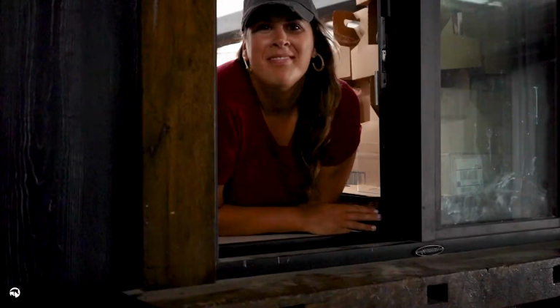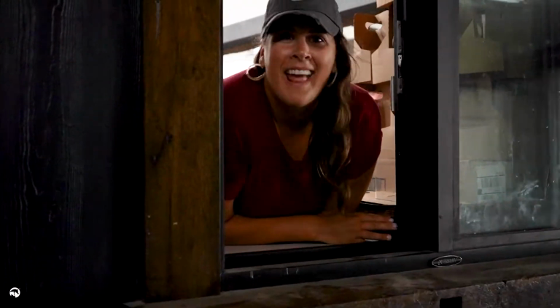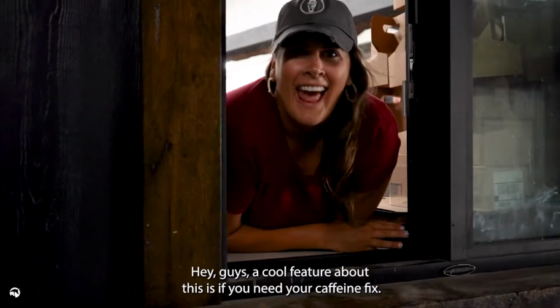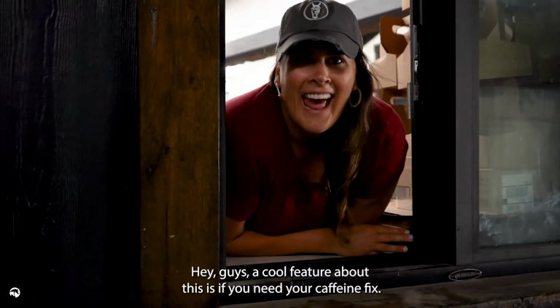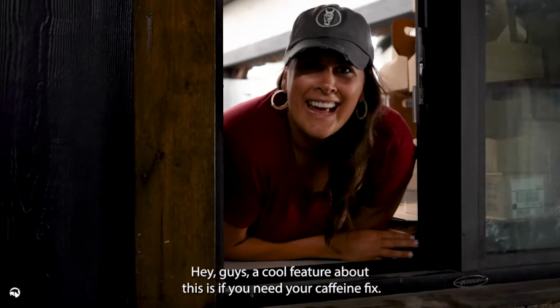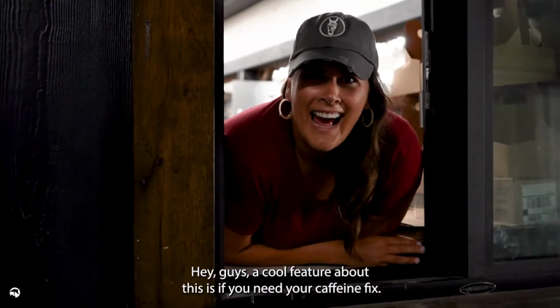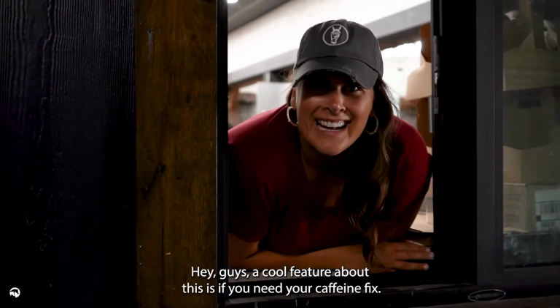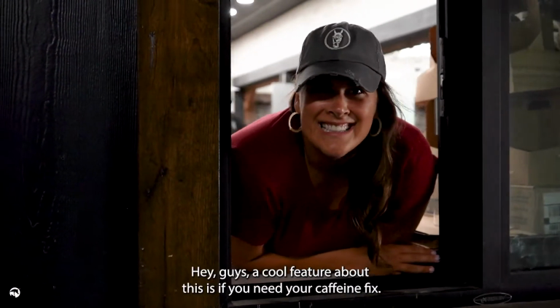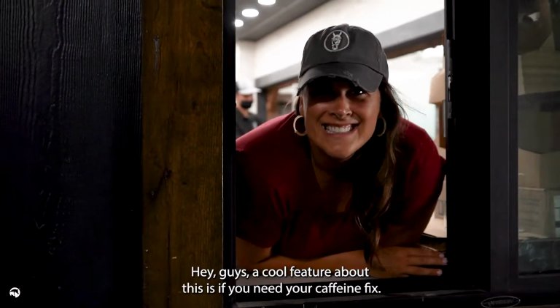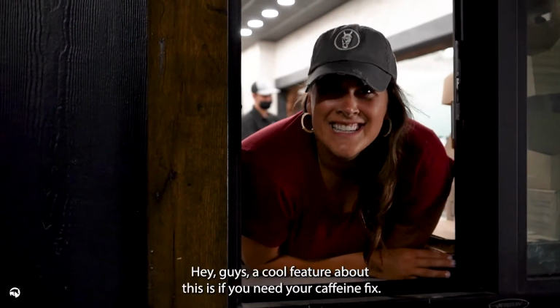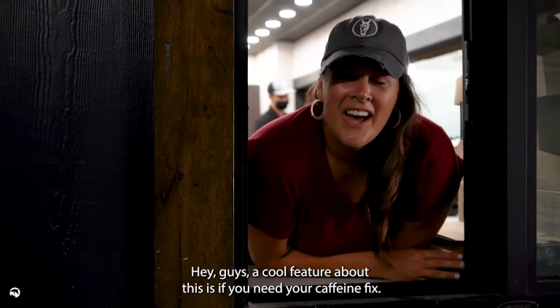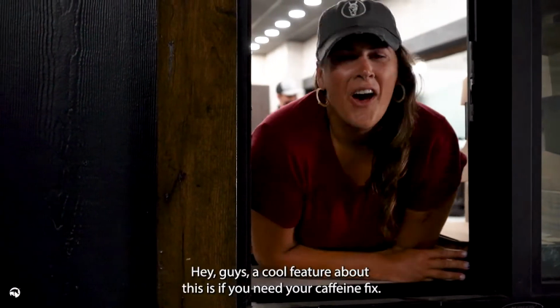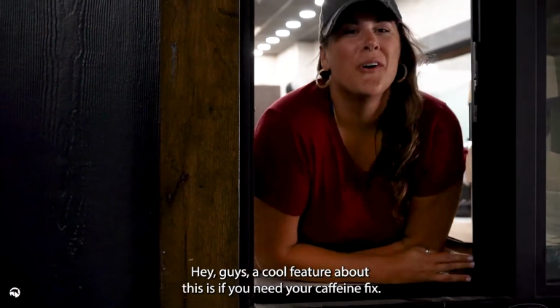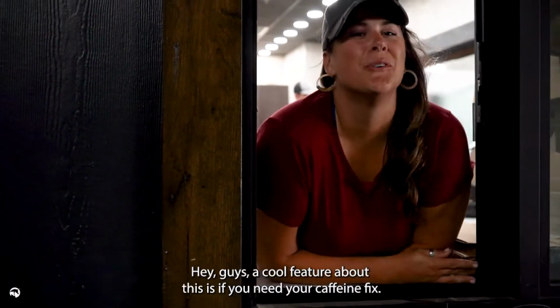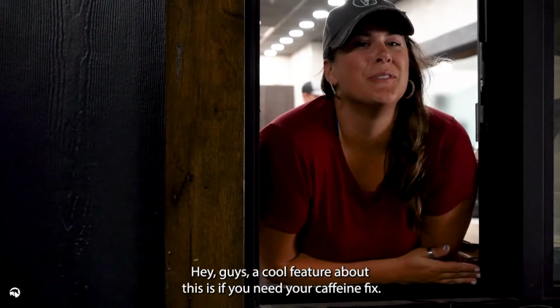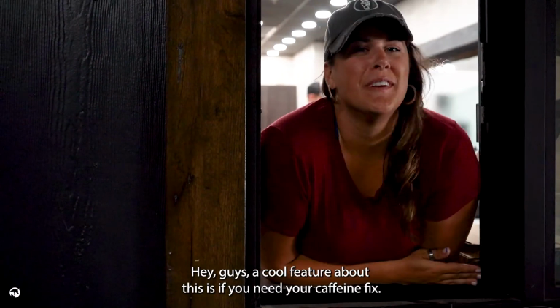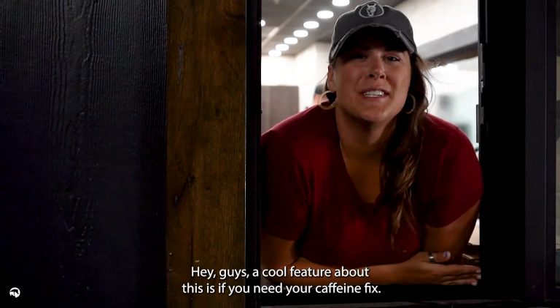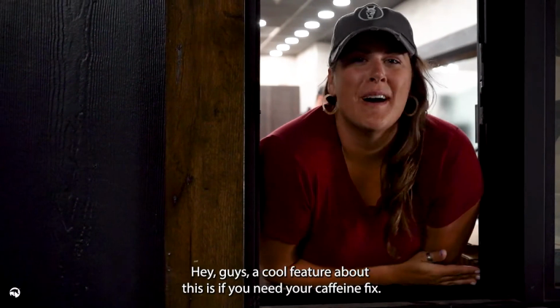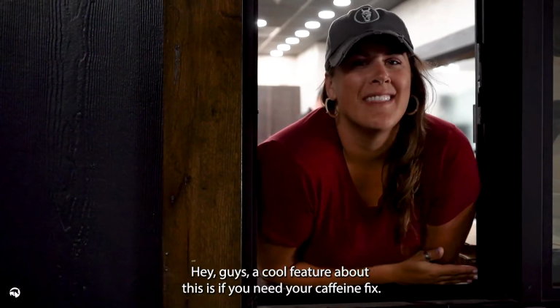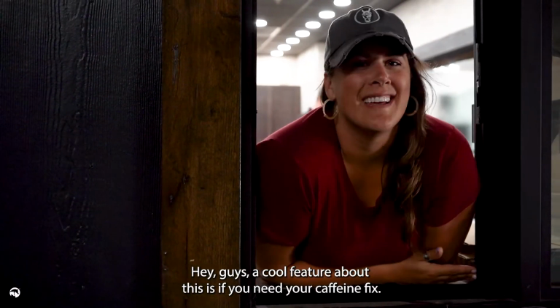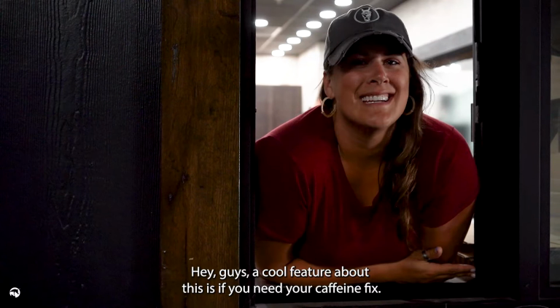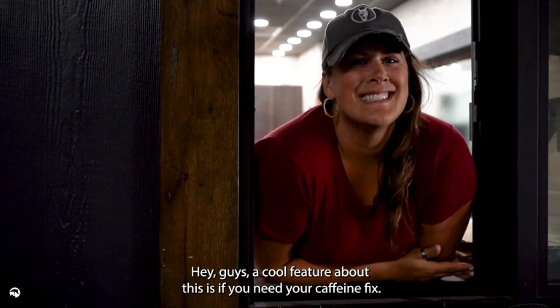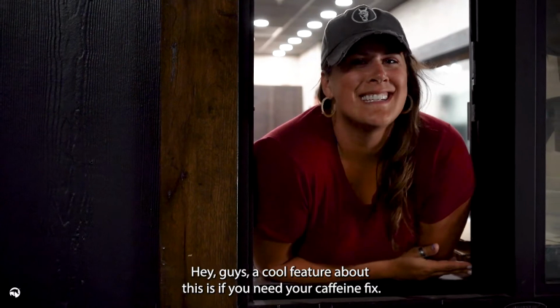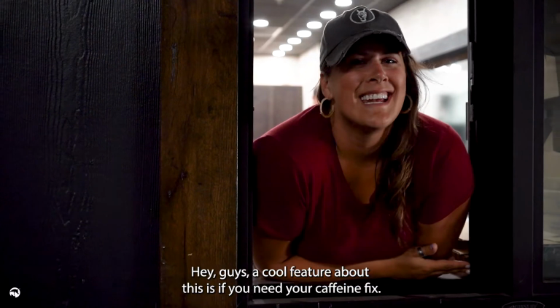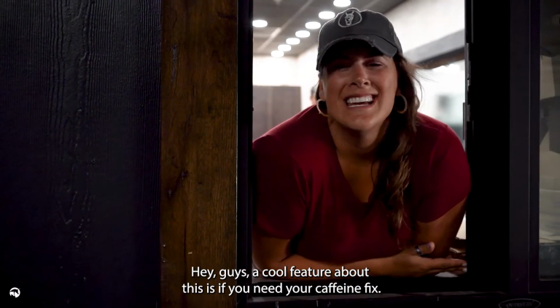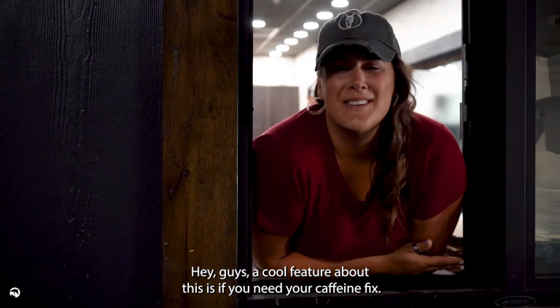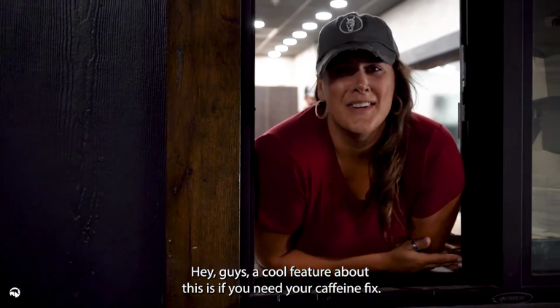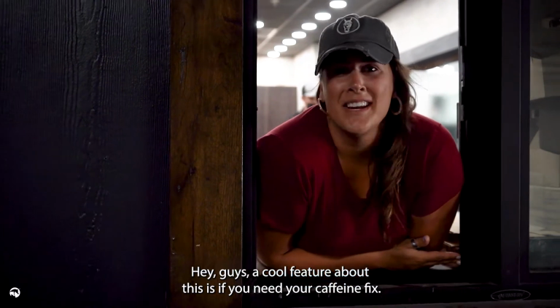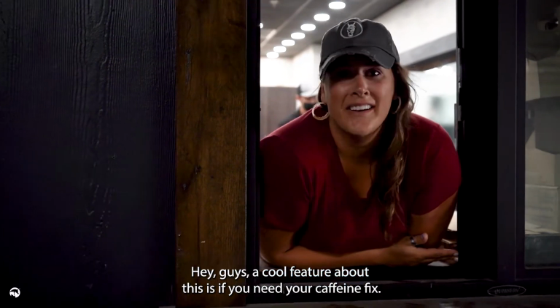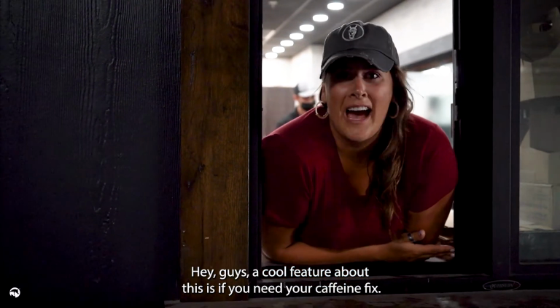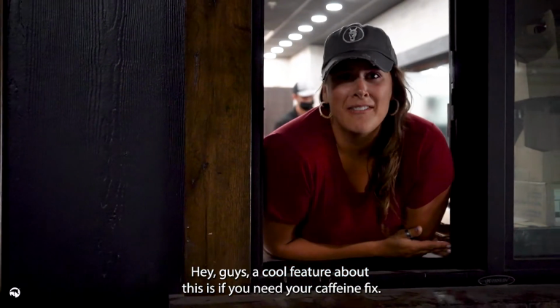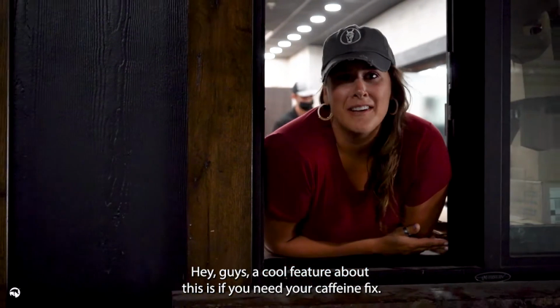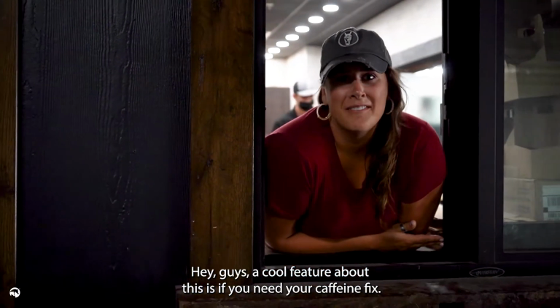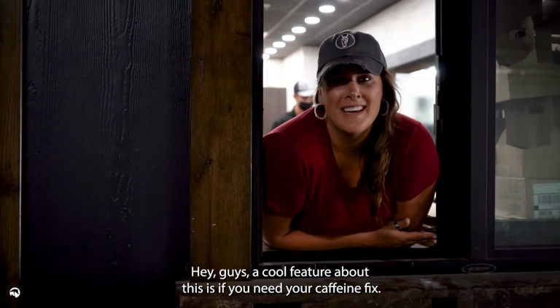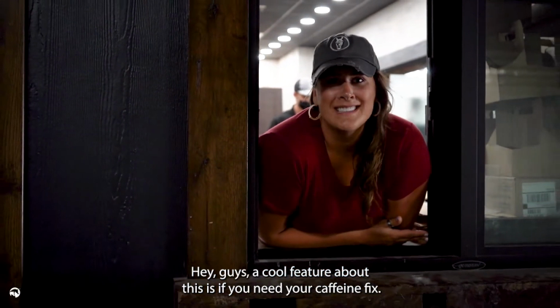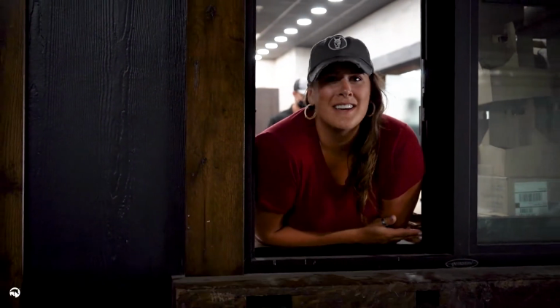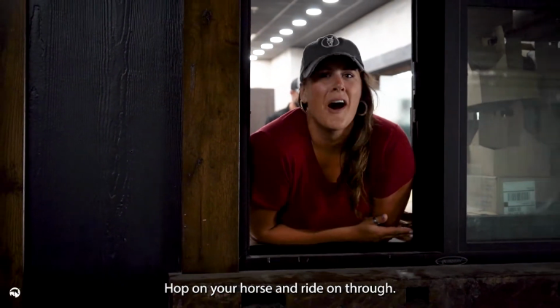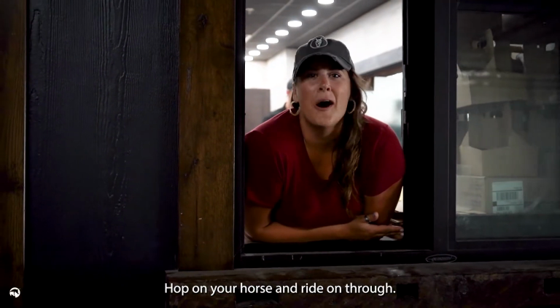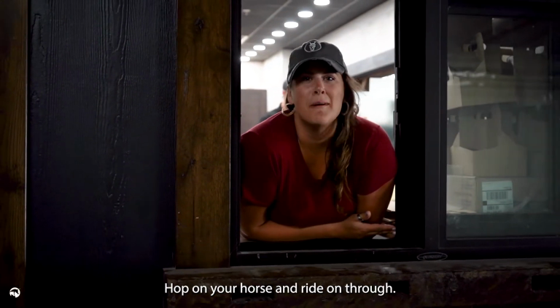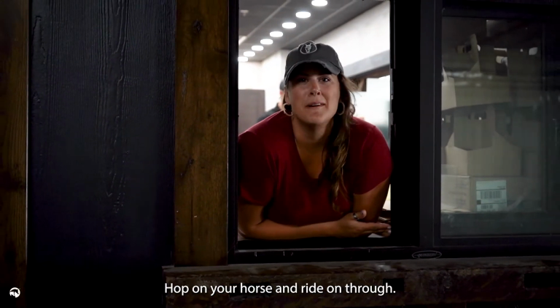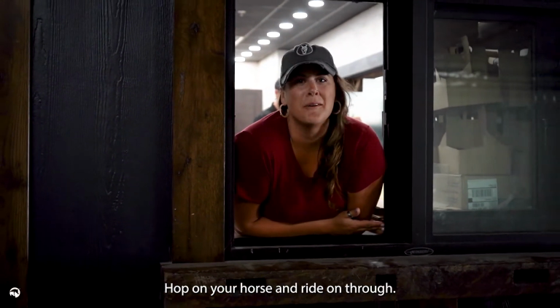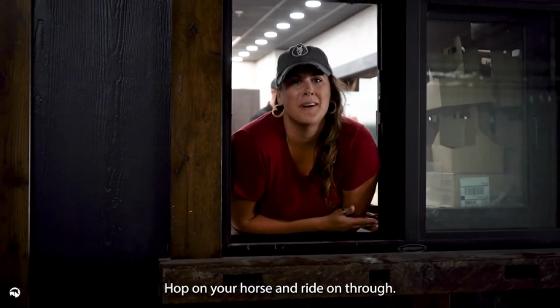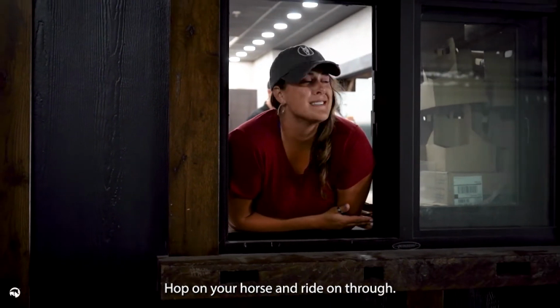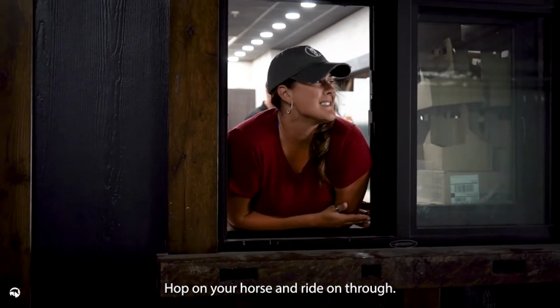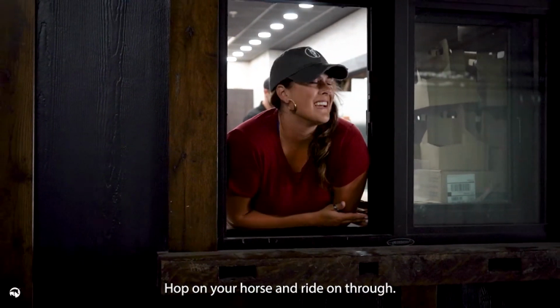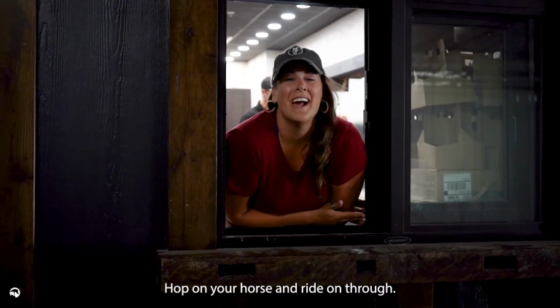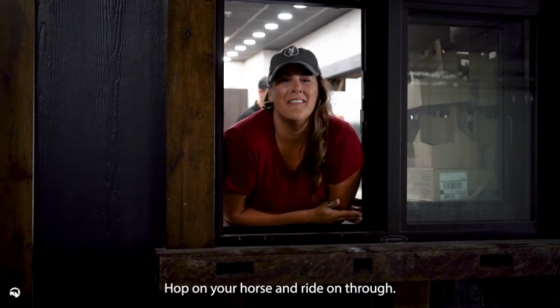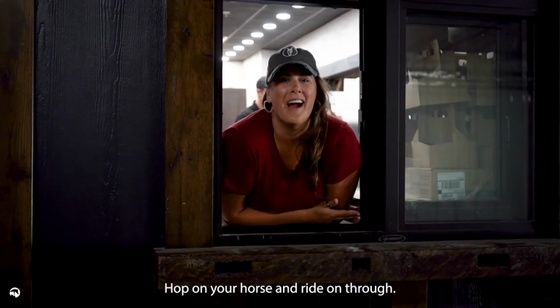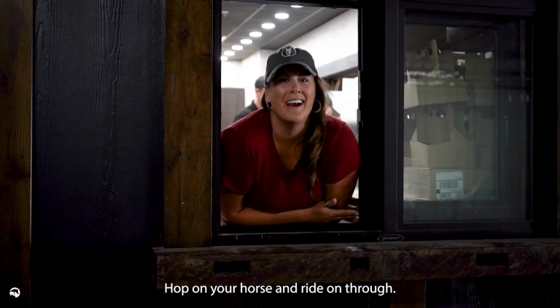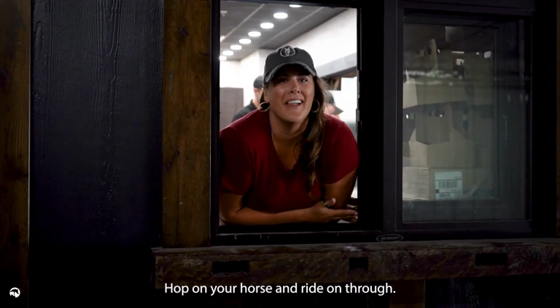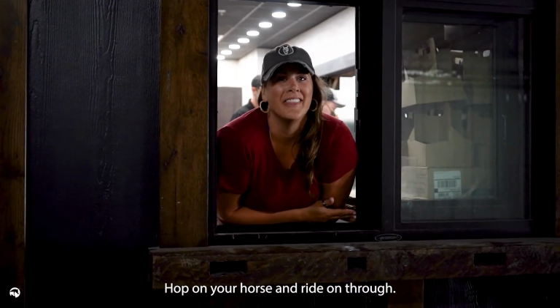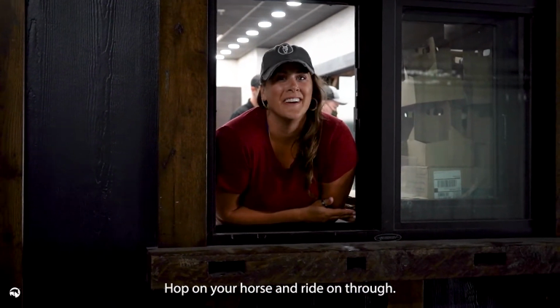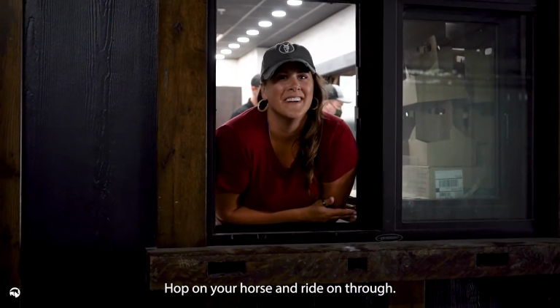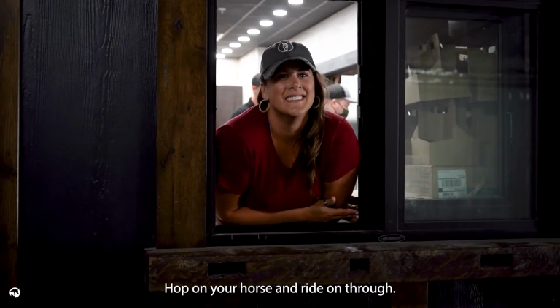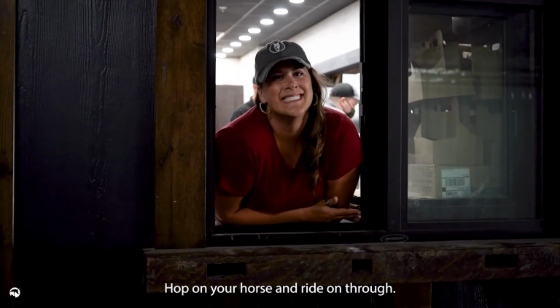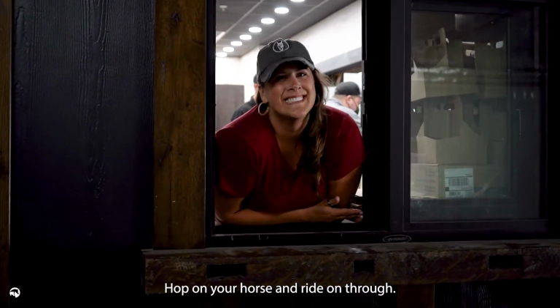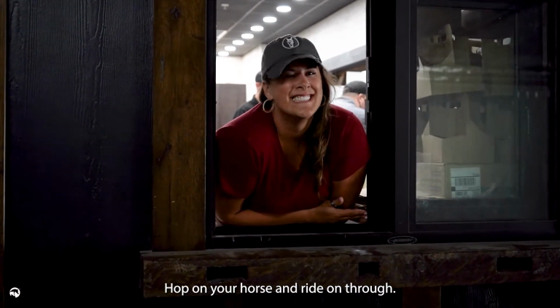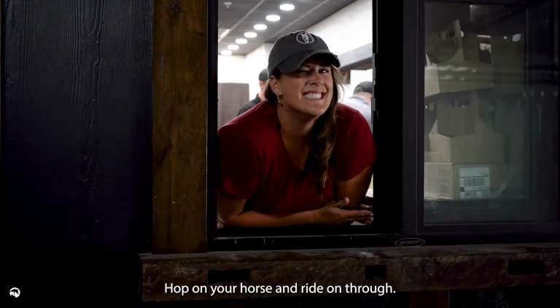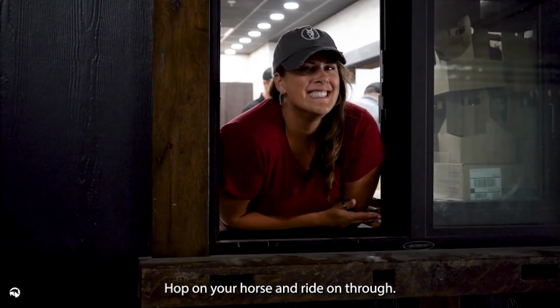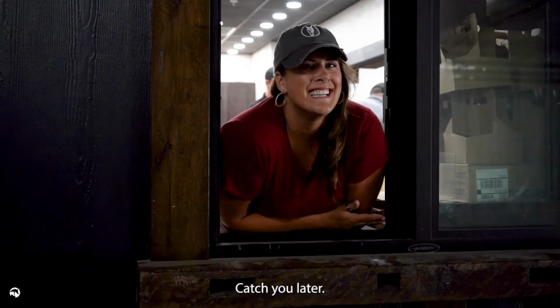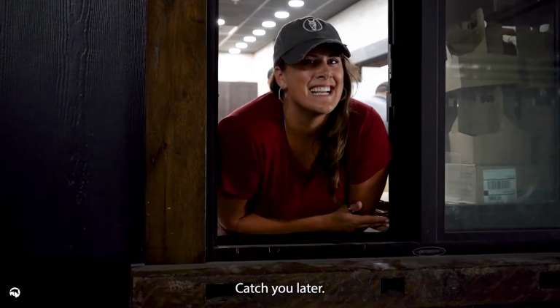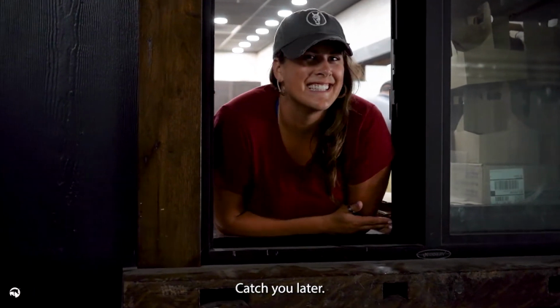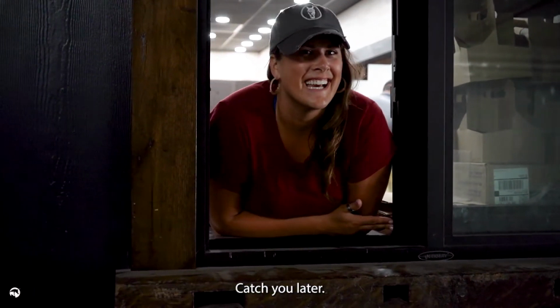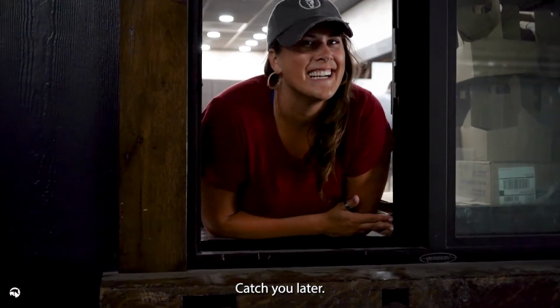A cool feature about this is if you need your caffeine fix, hop on your horse and ride on through. Catch you later.